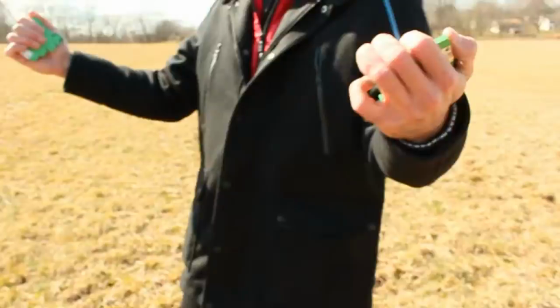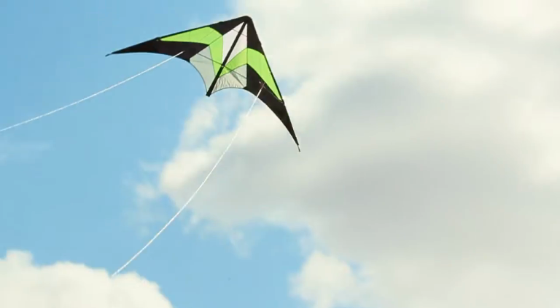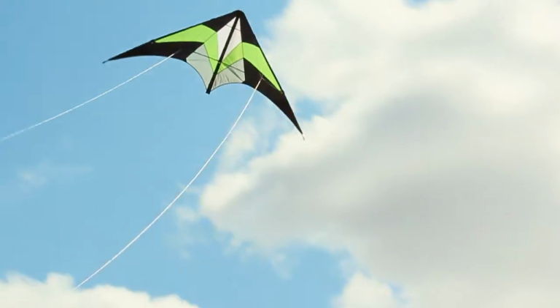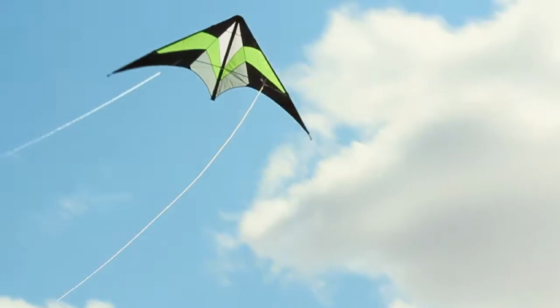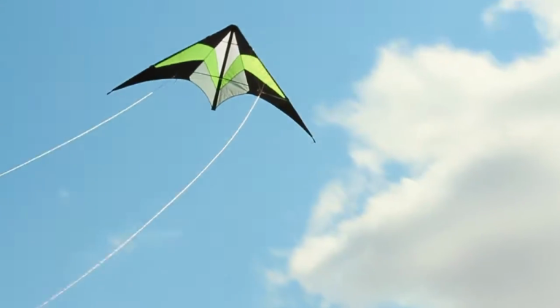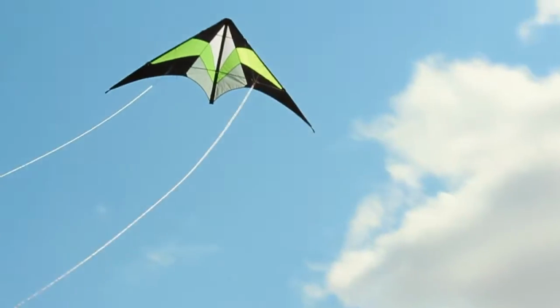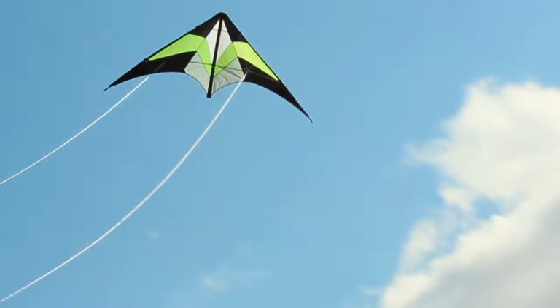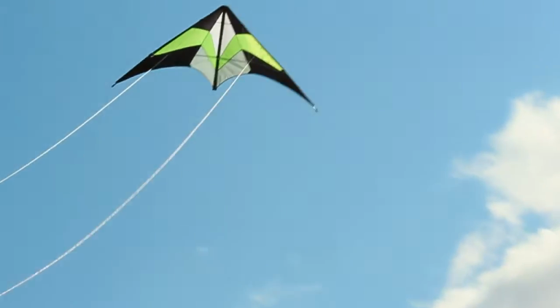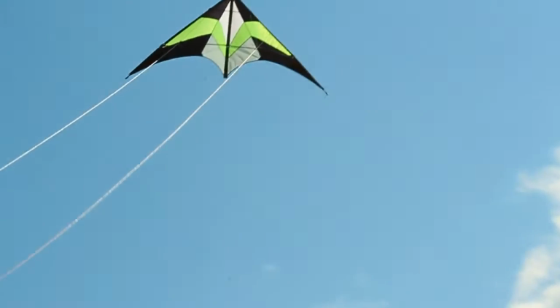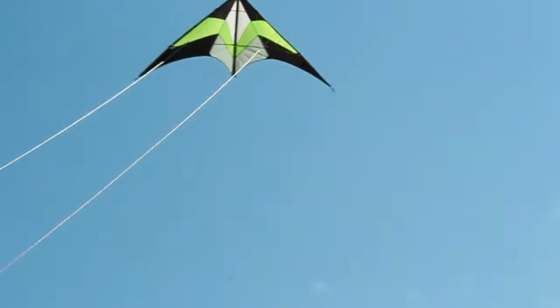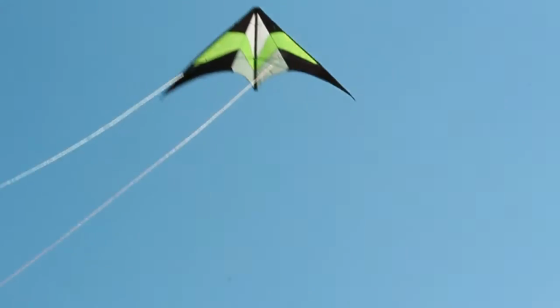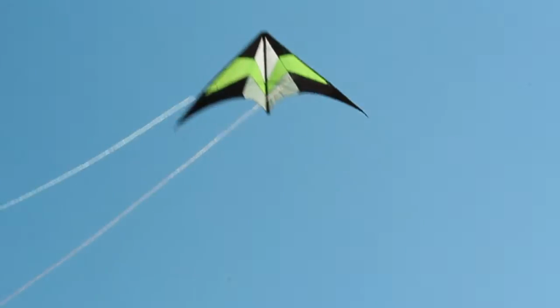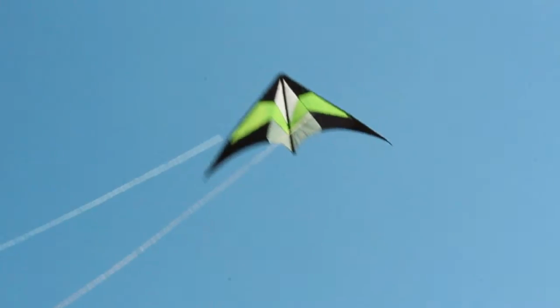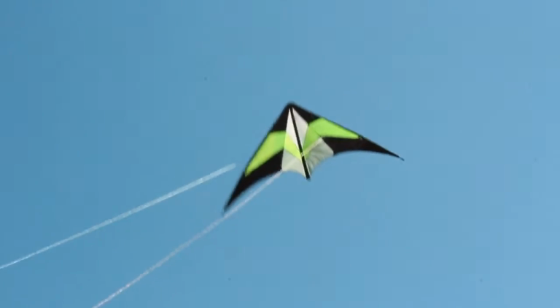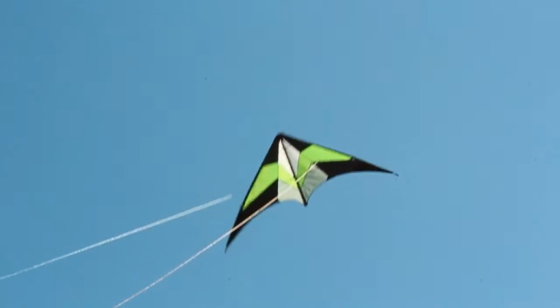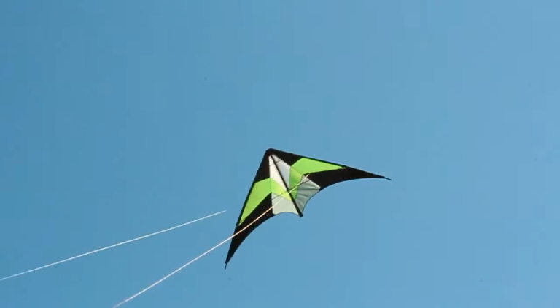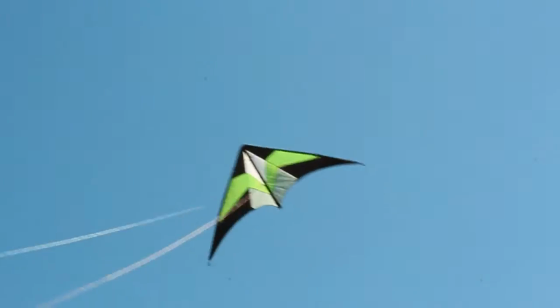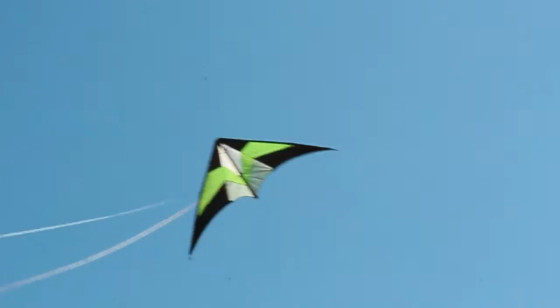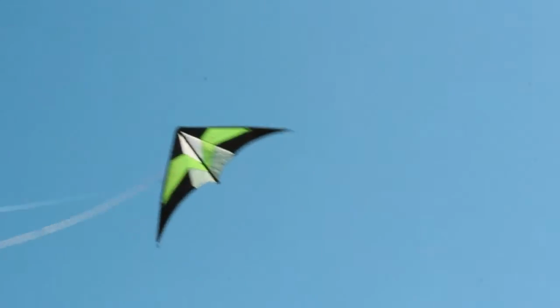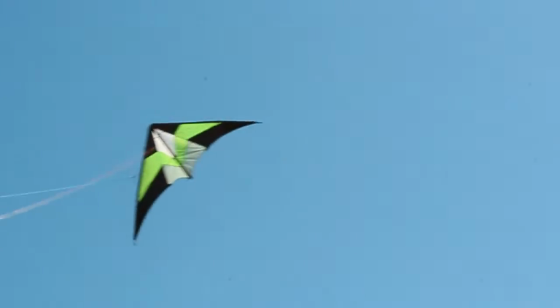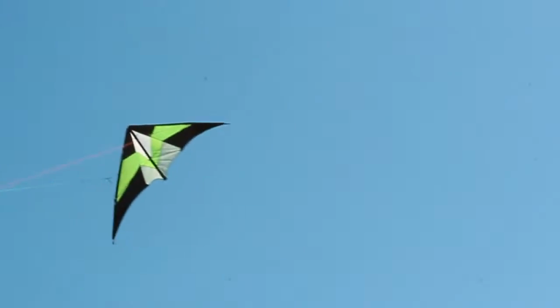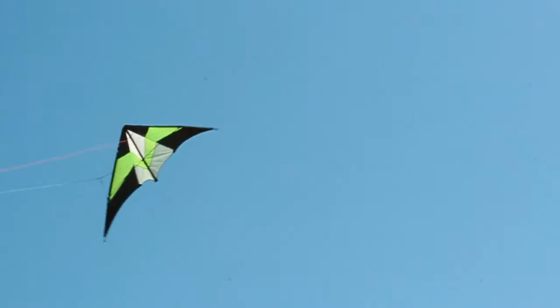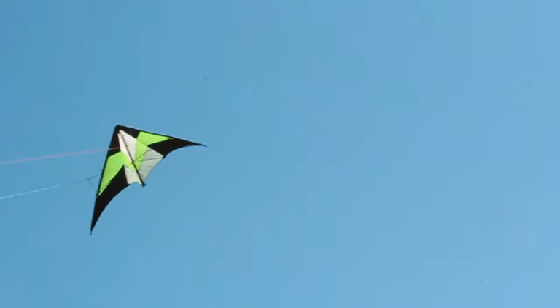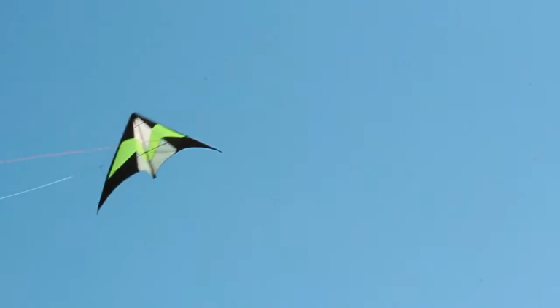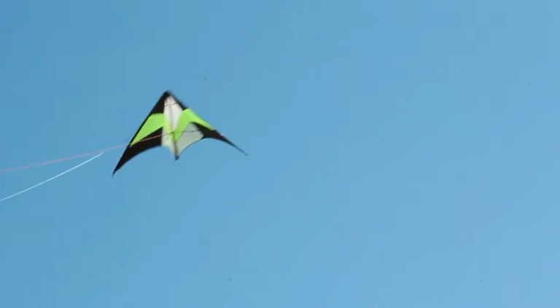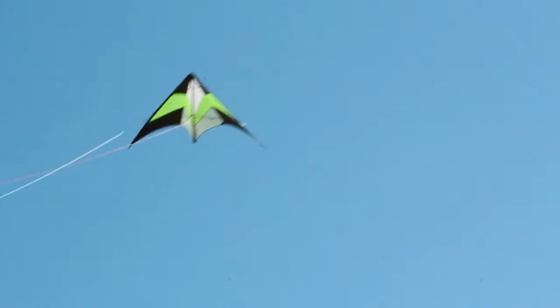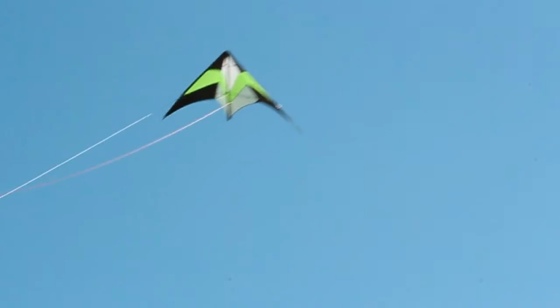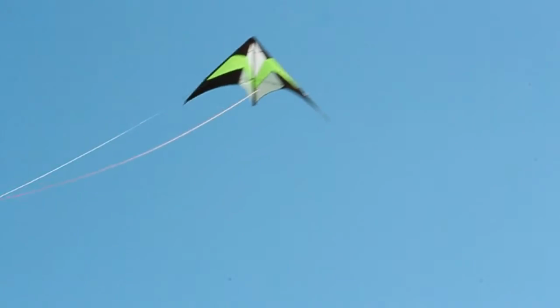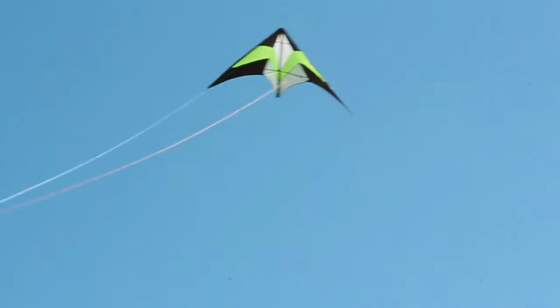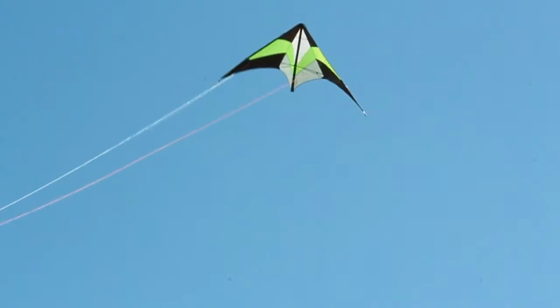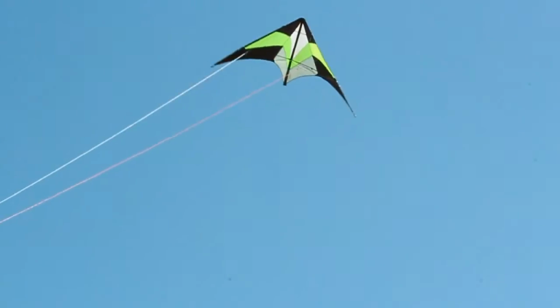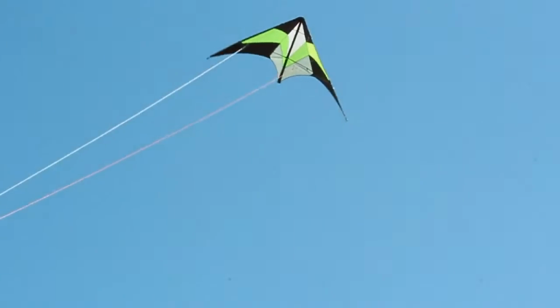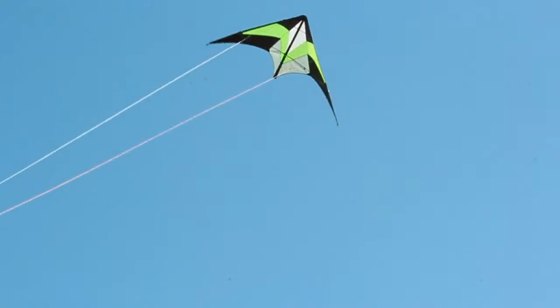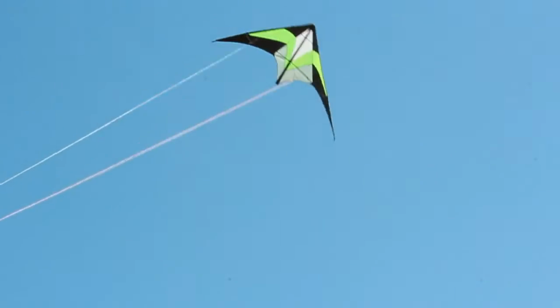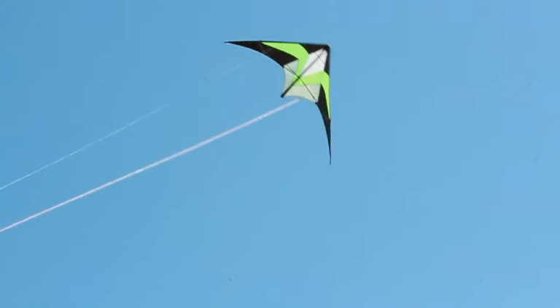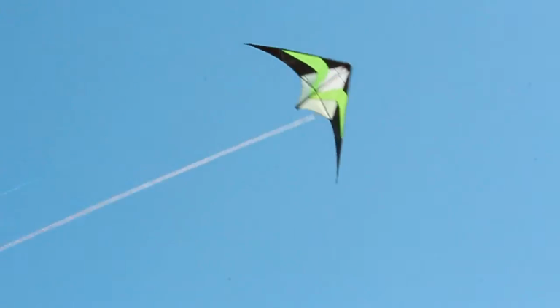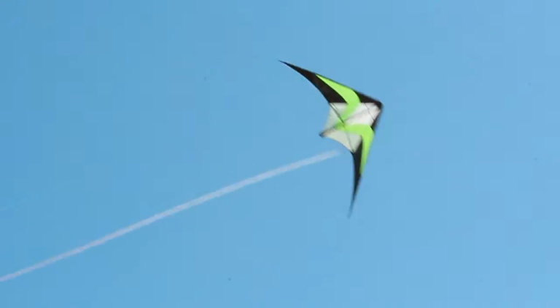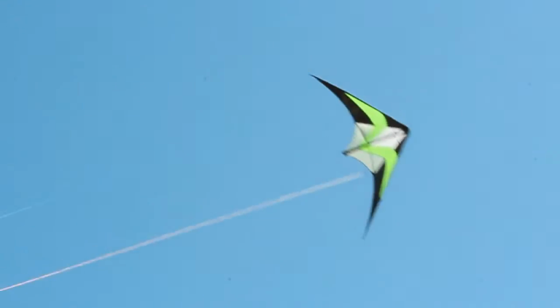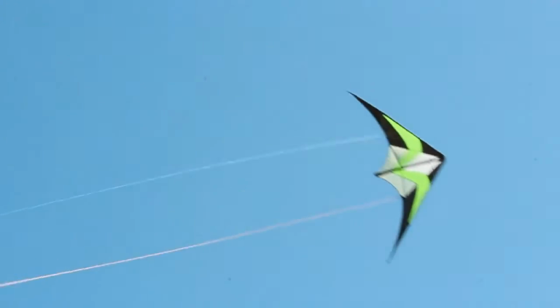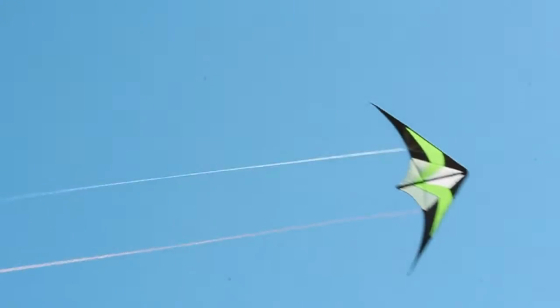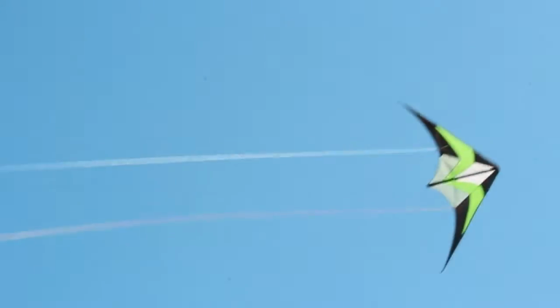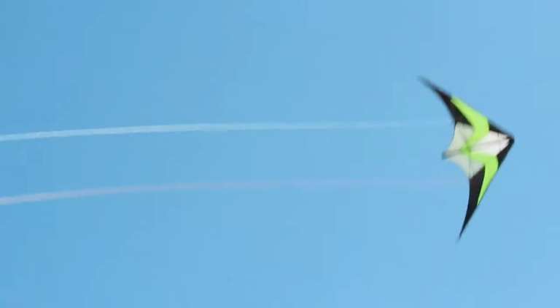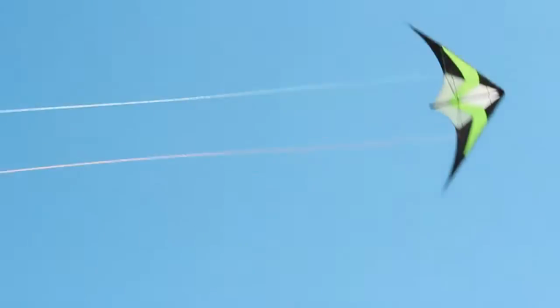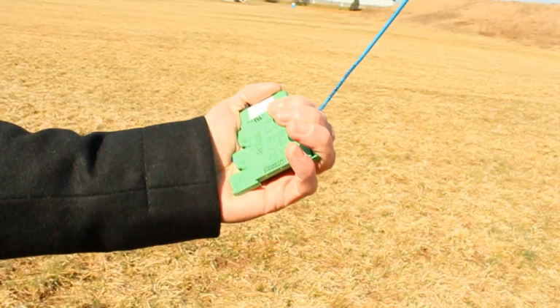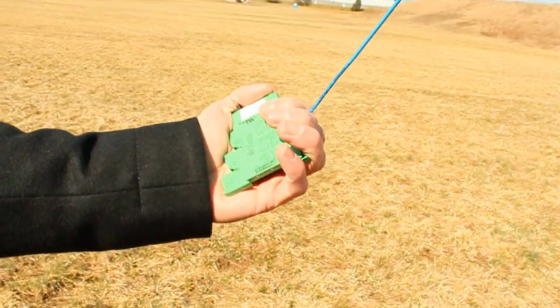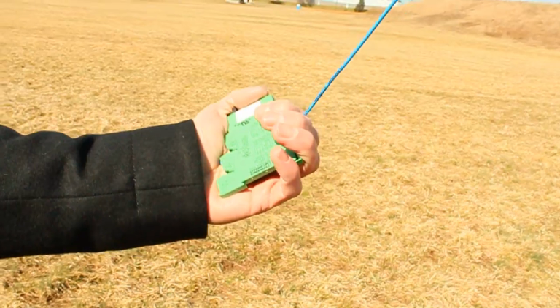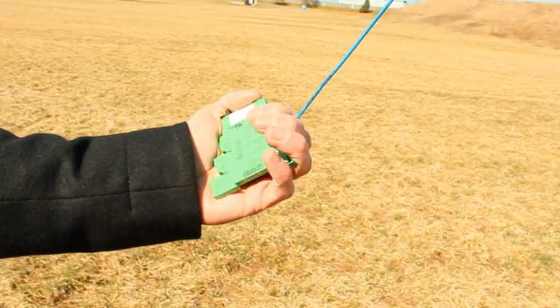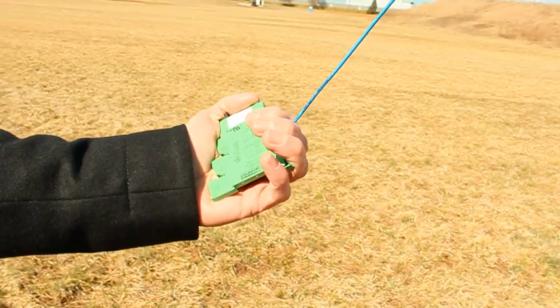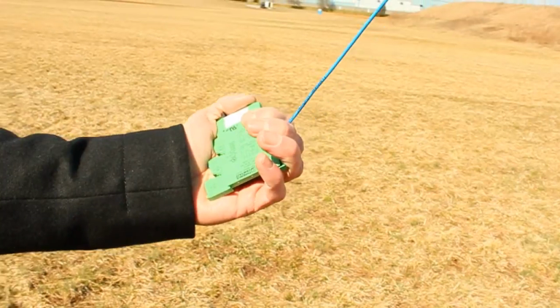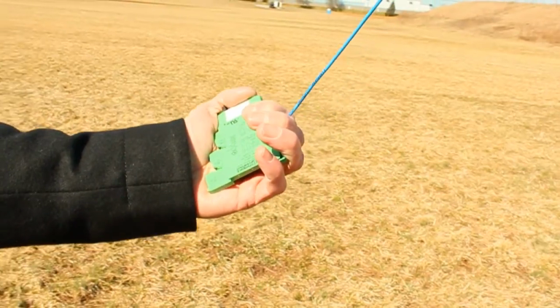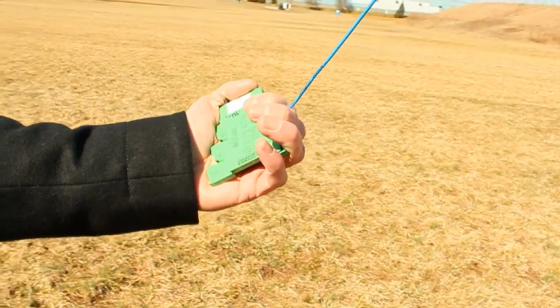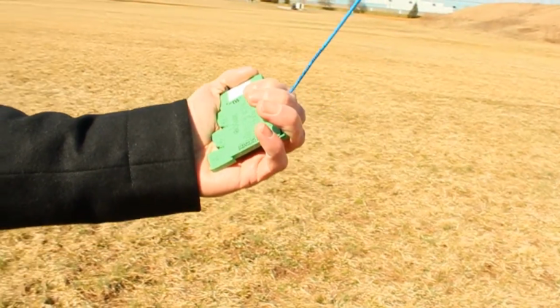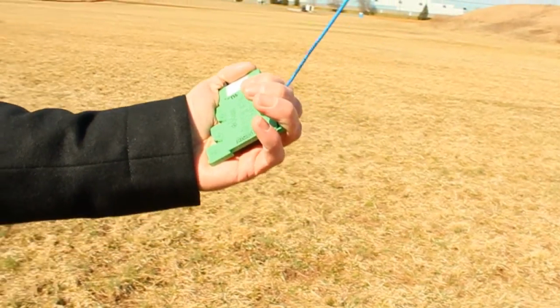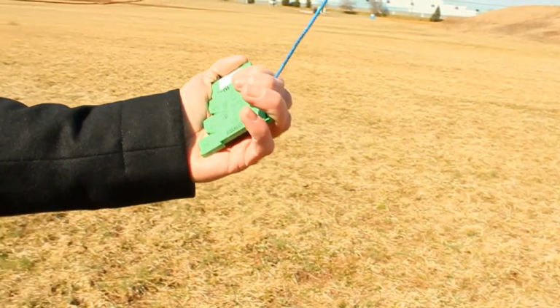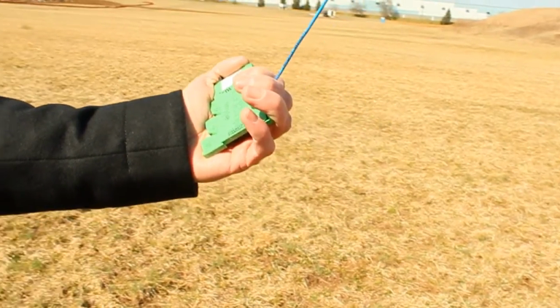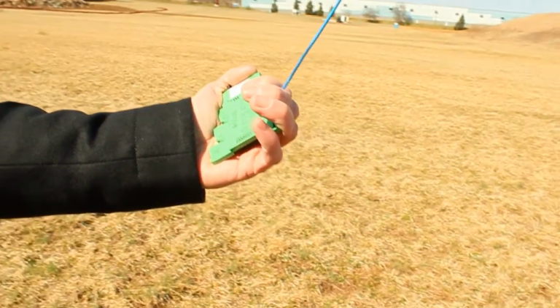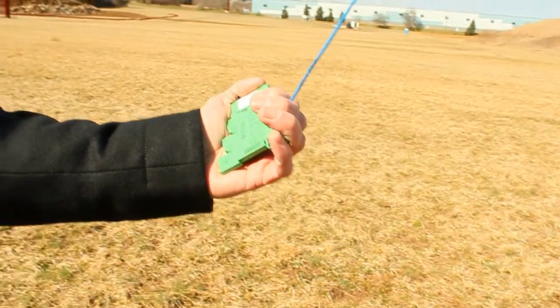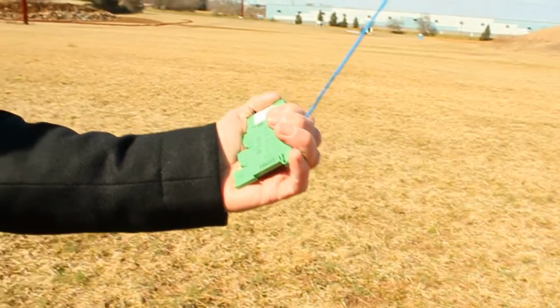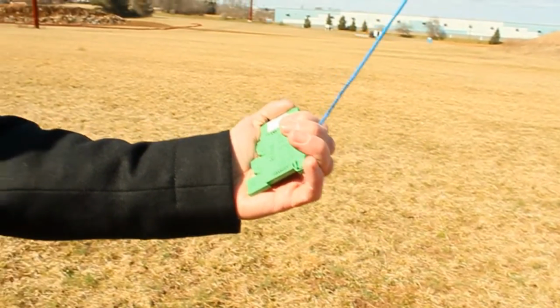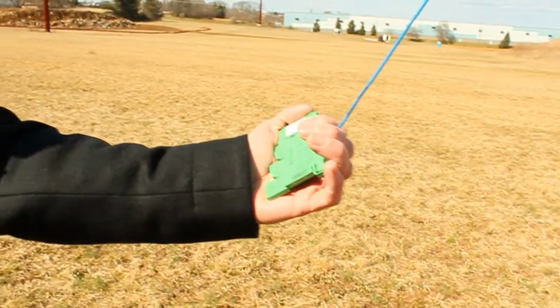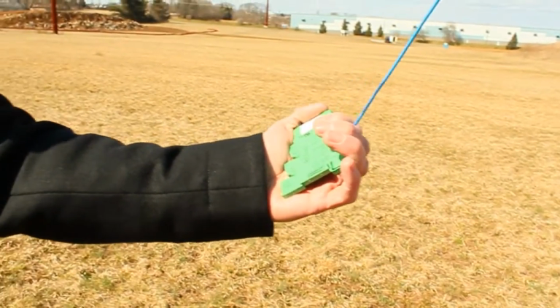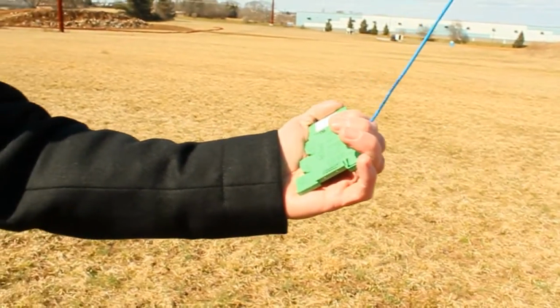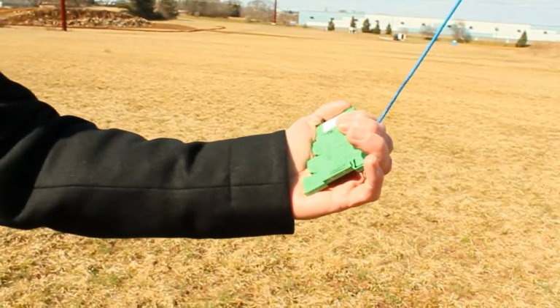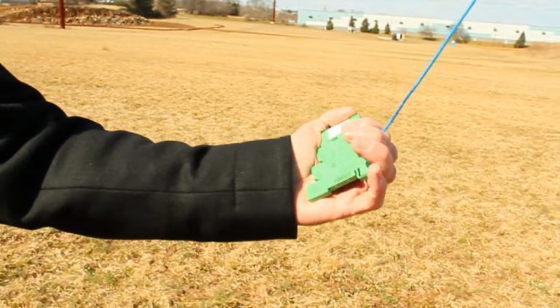Look at that — 40 mile an hour gusts are no match for the wire termination. There's no backing out and the connection is maintained.